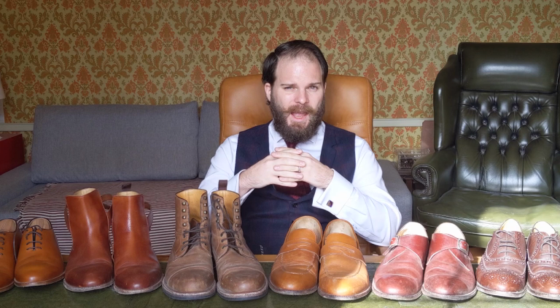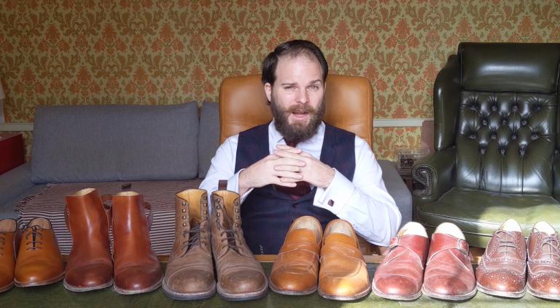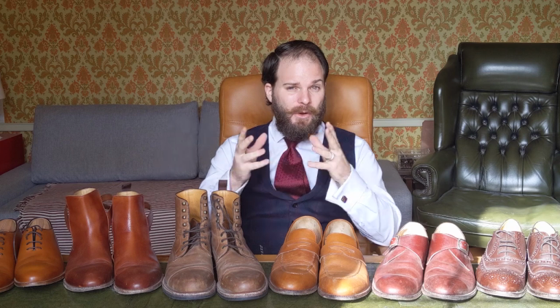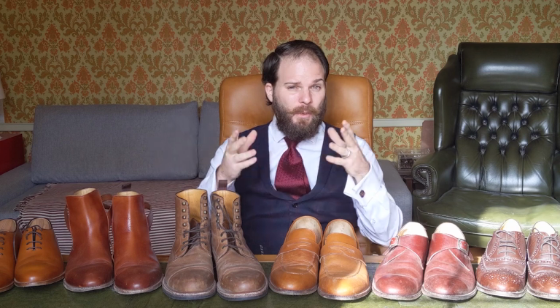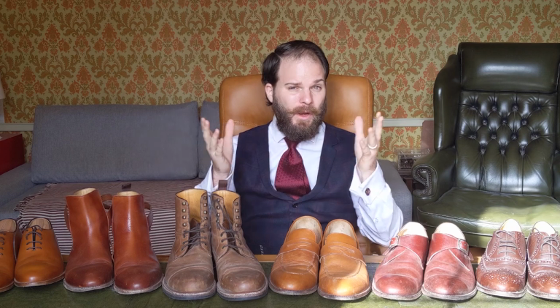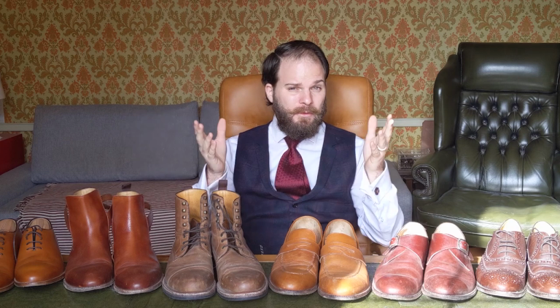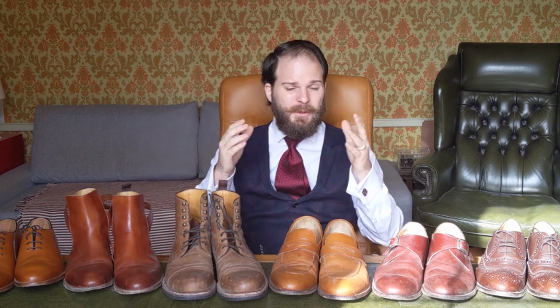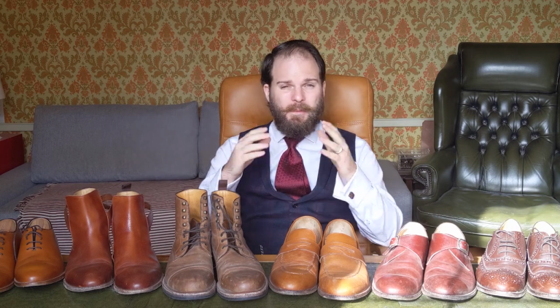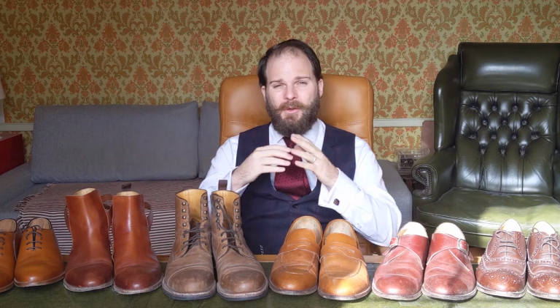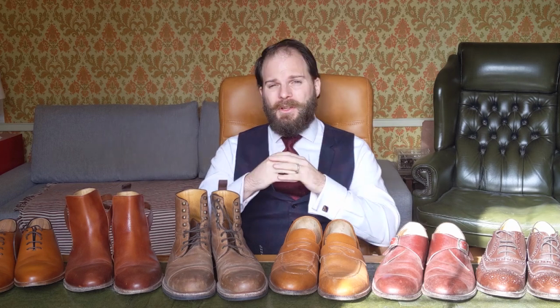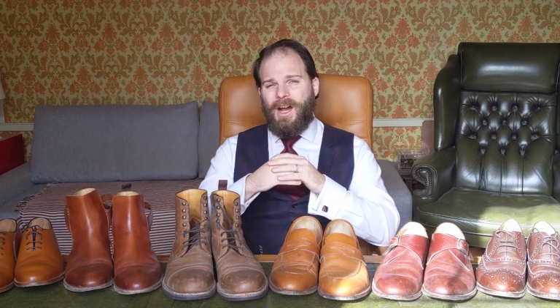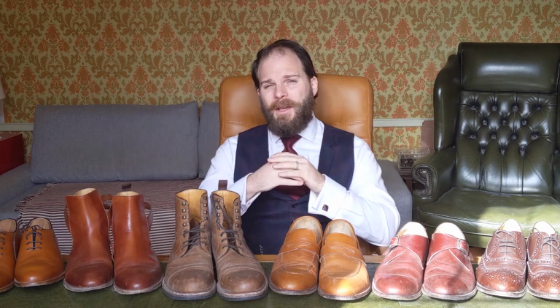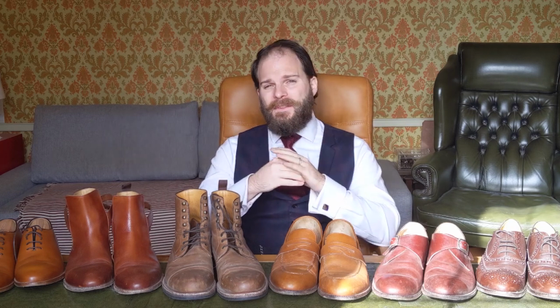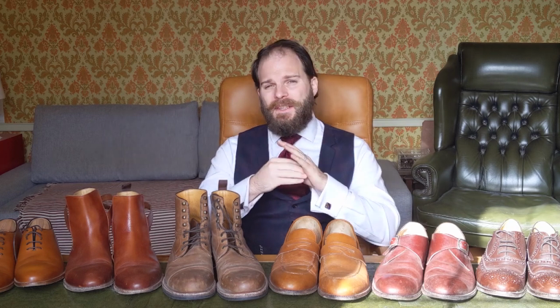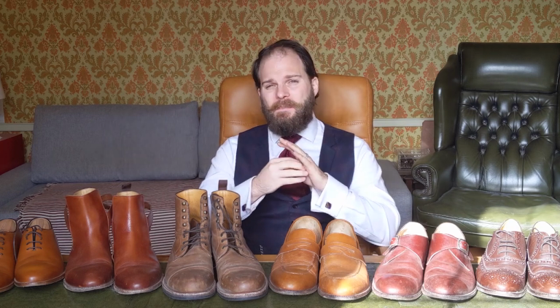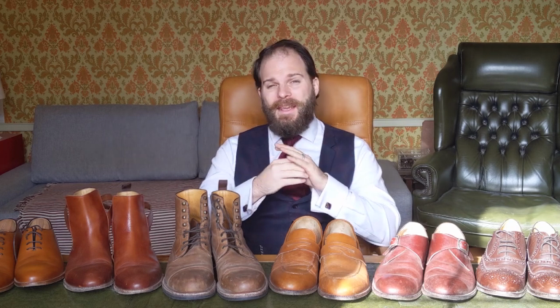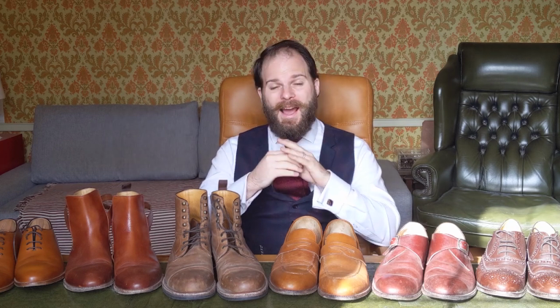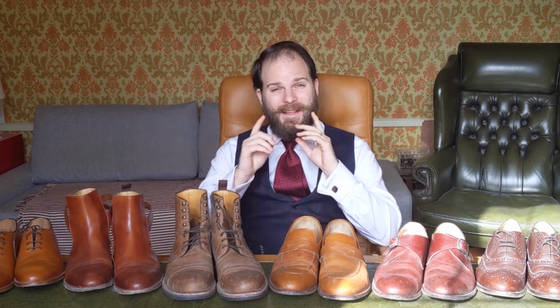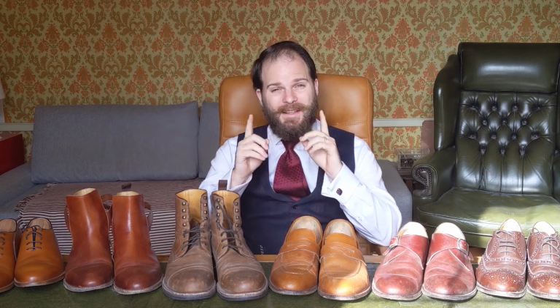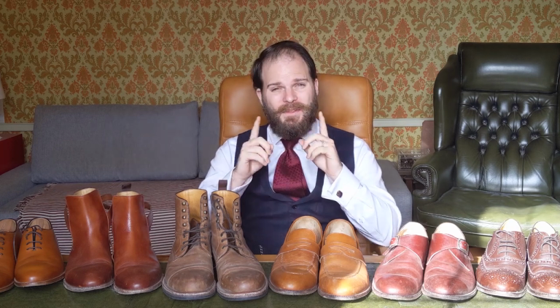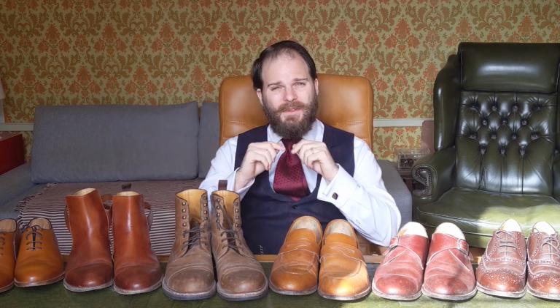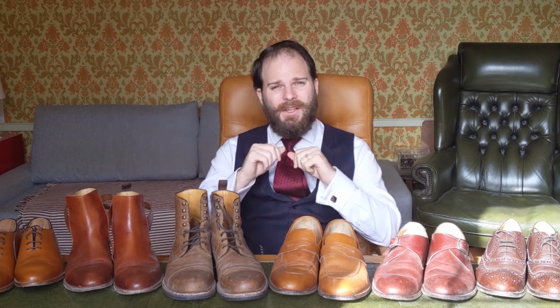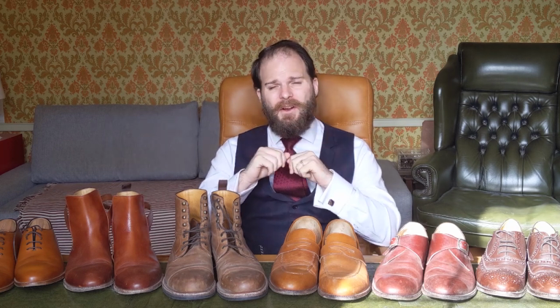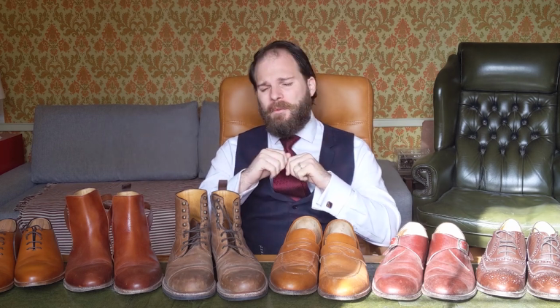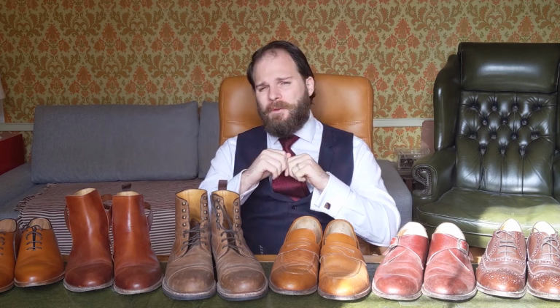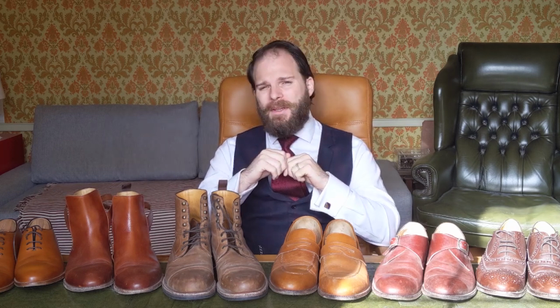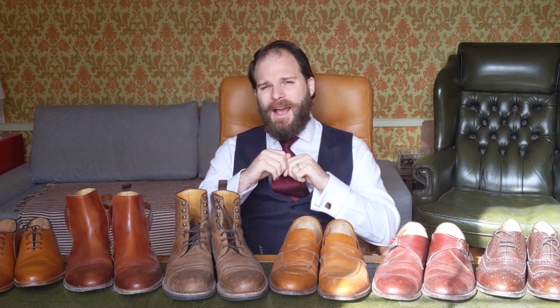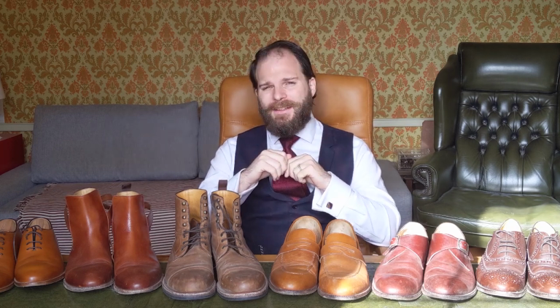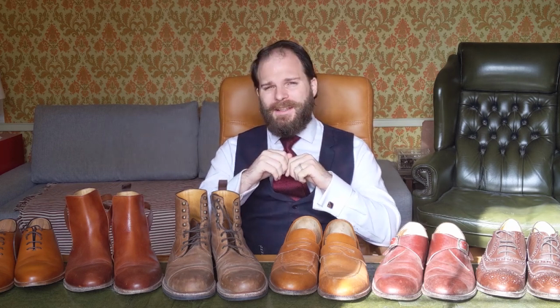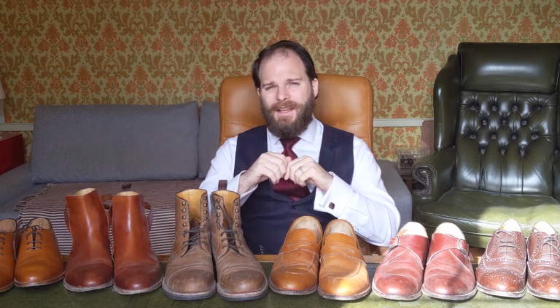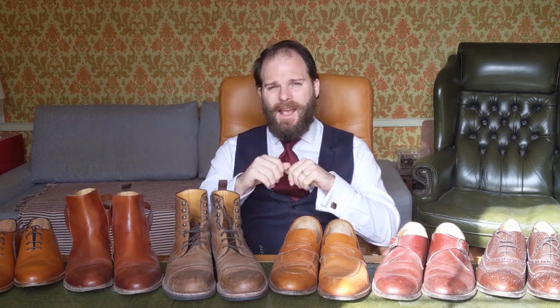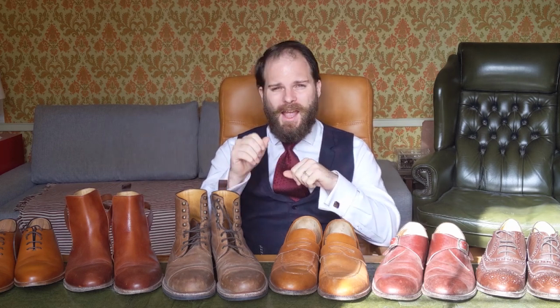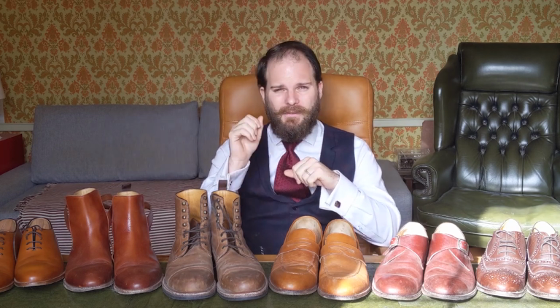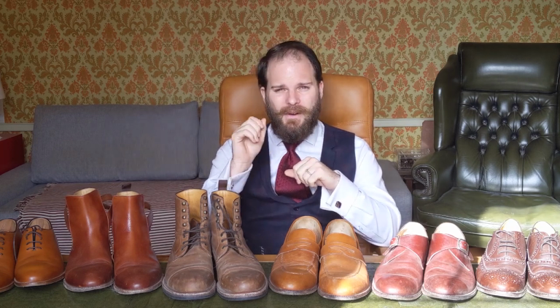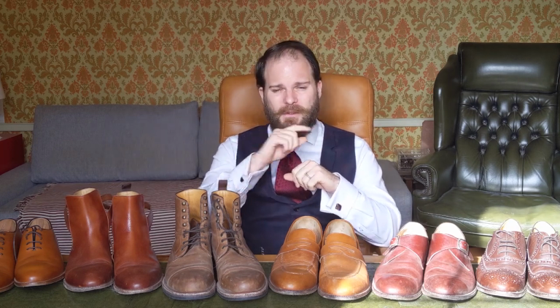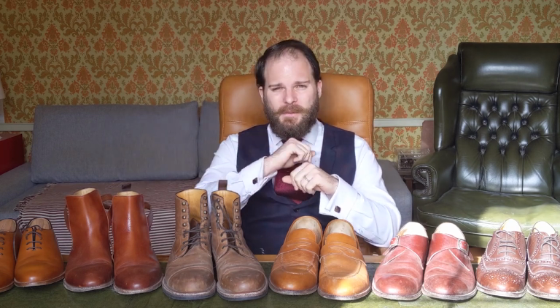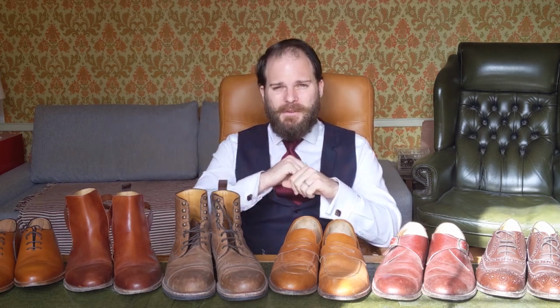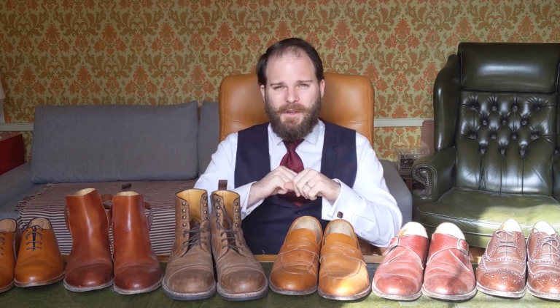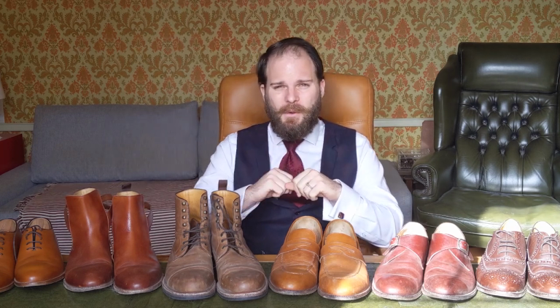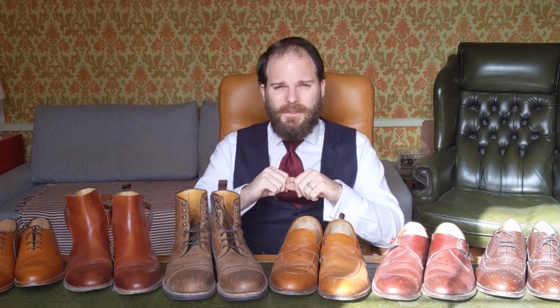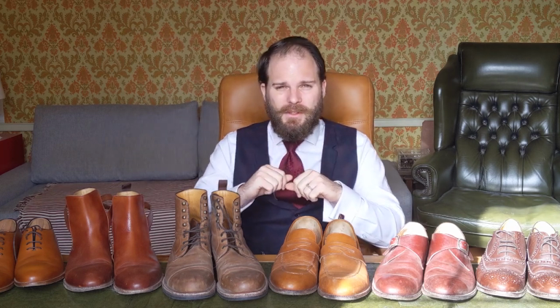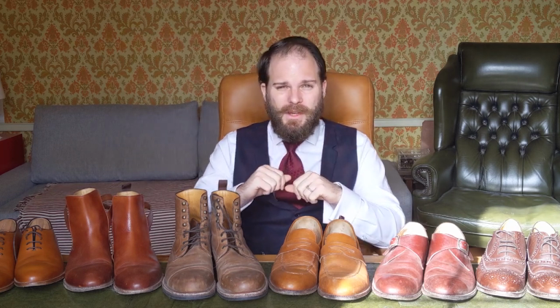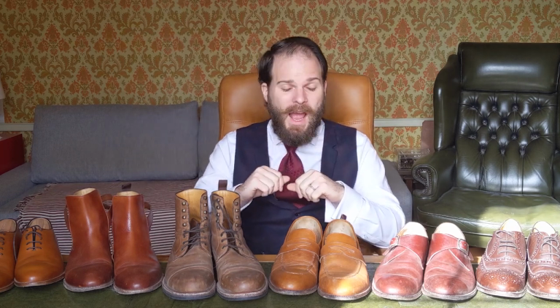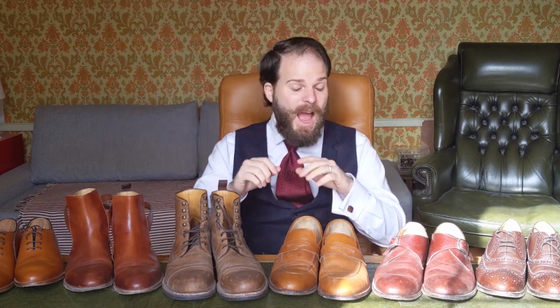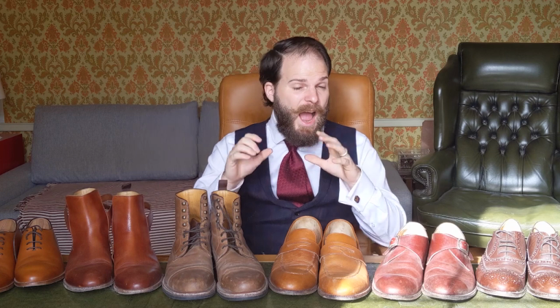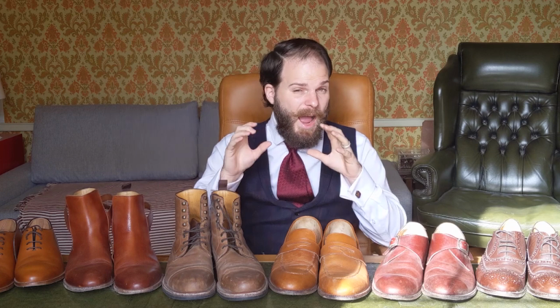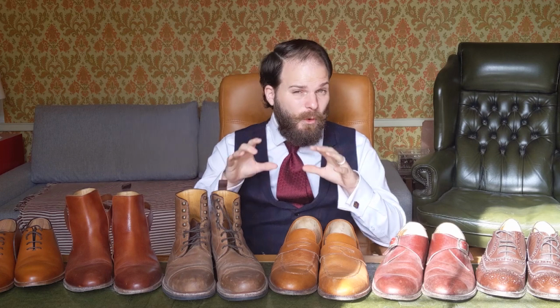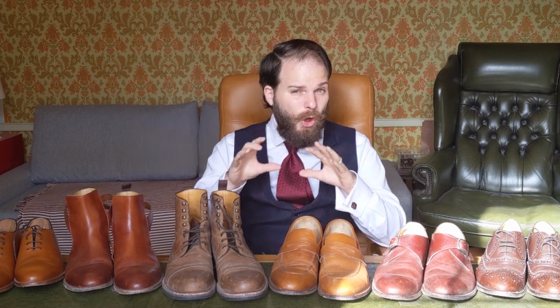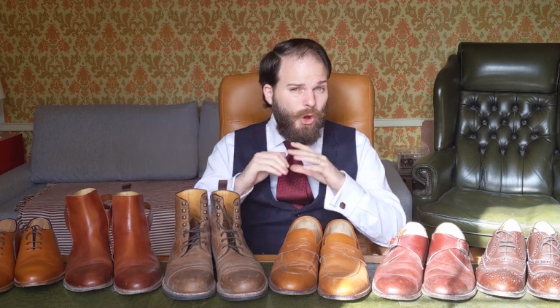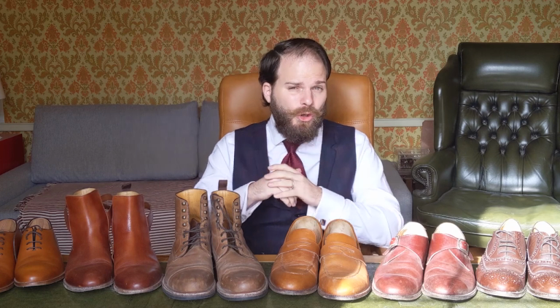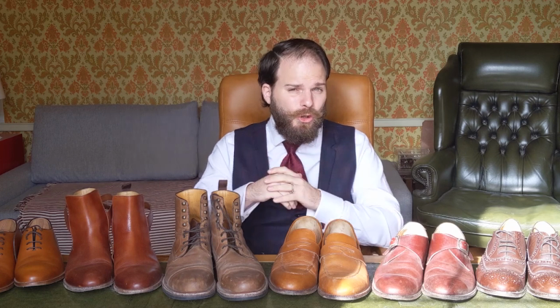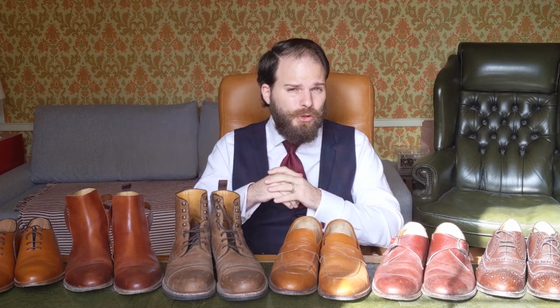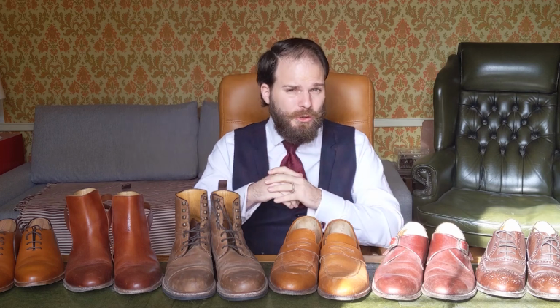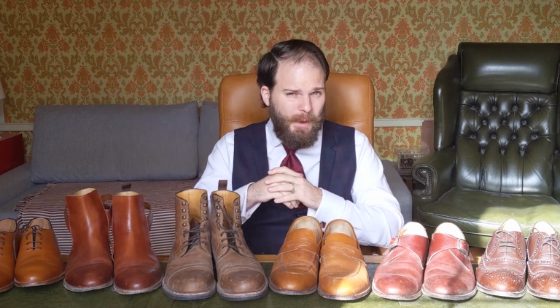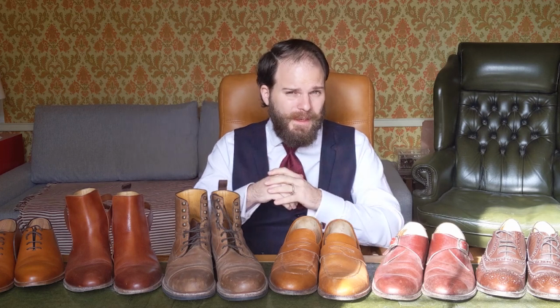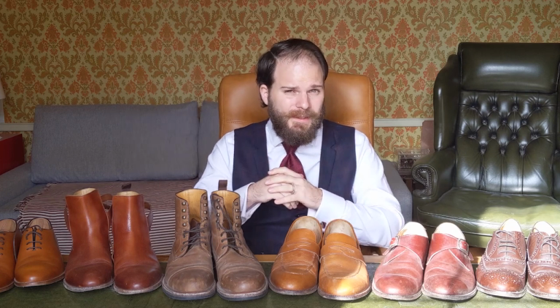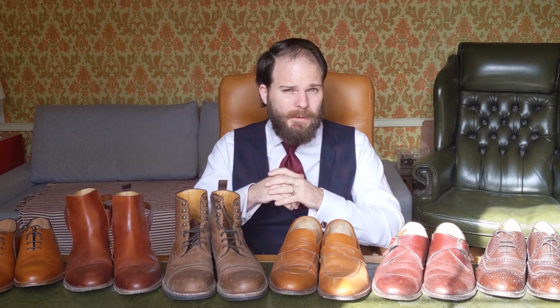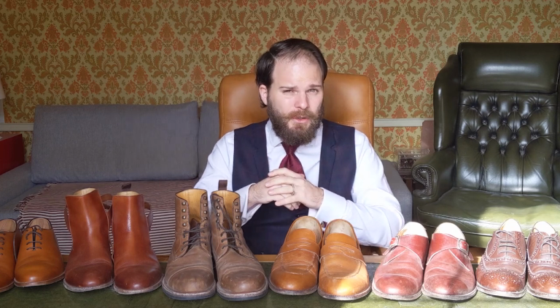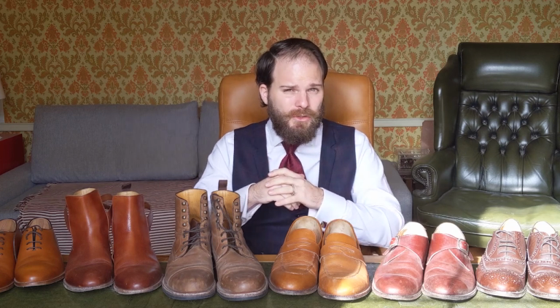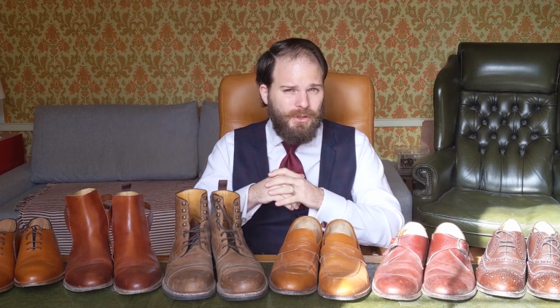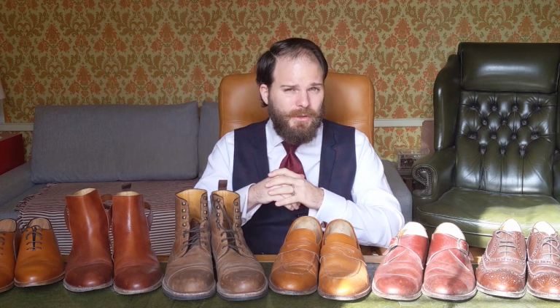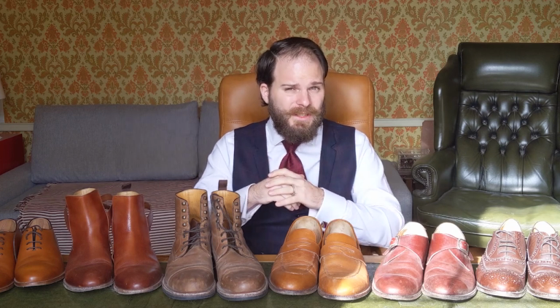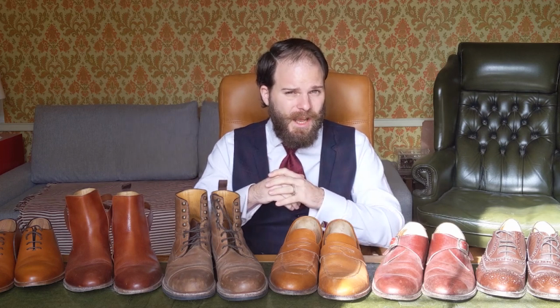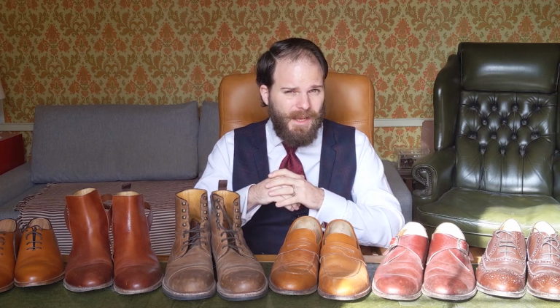Hello, welcome to Bespoke Unit. I'm CP and in this video I'm going to be asking a very specific question: how long do Beckett Simonon shoes last?